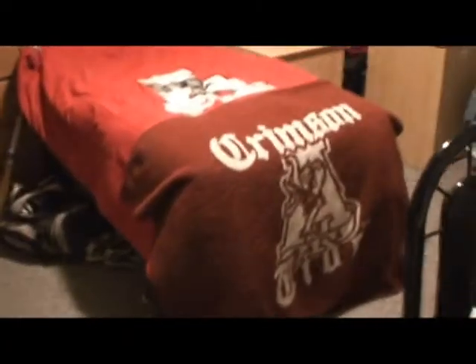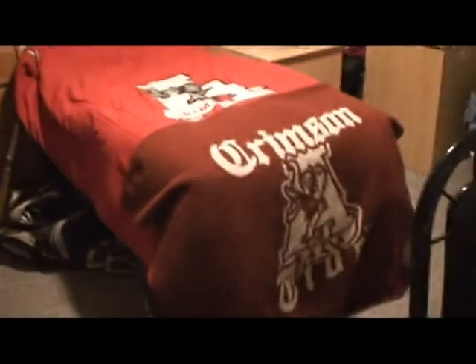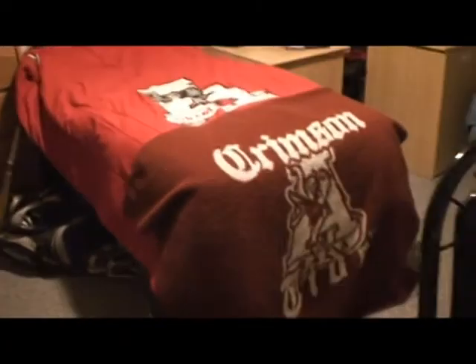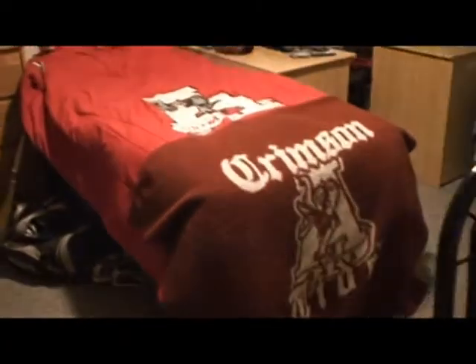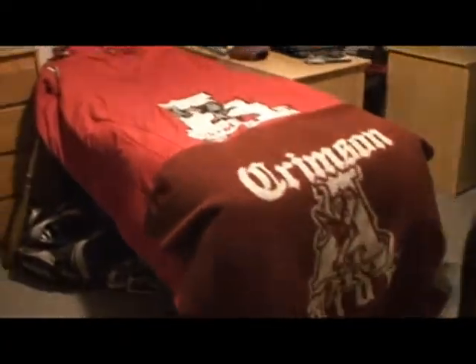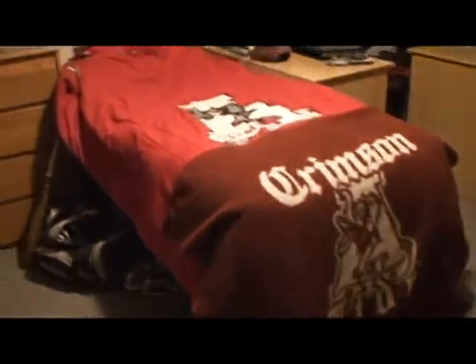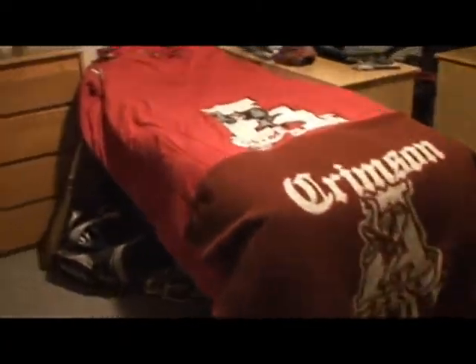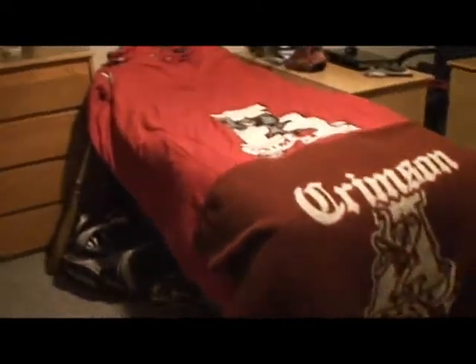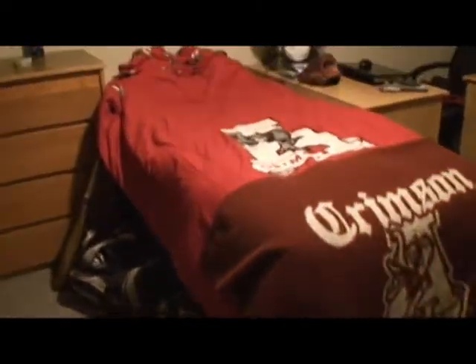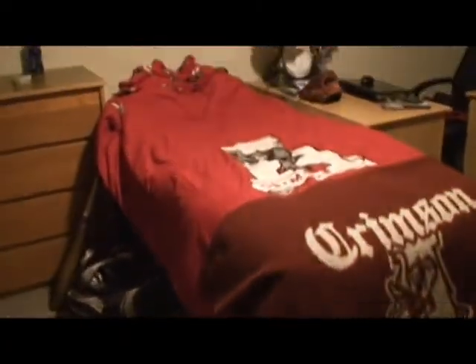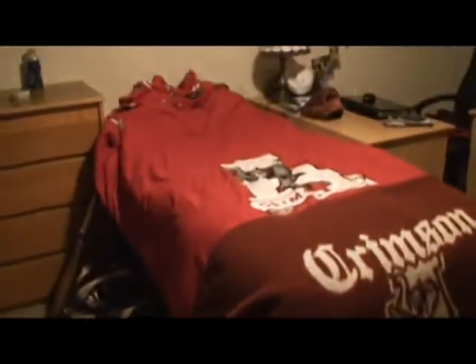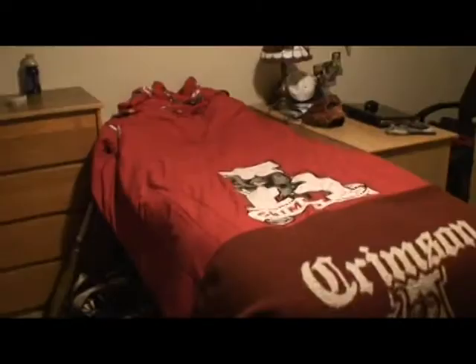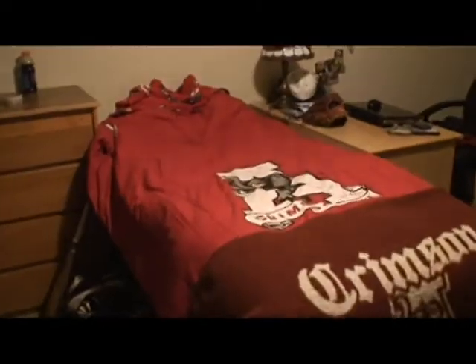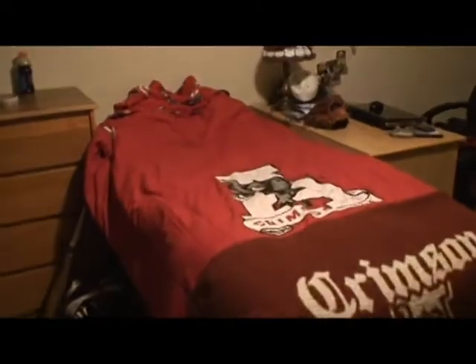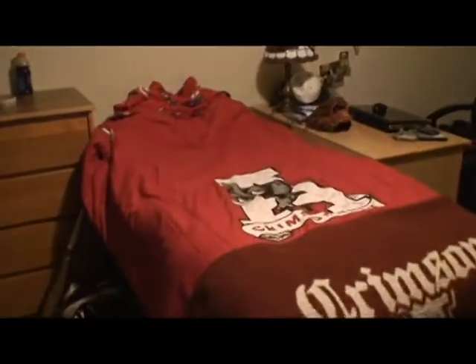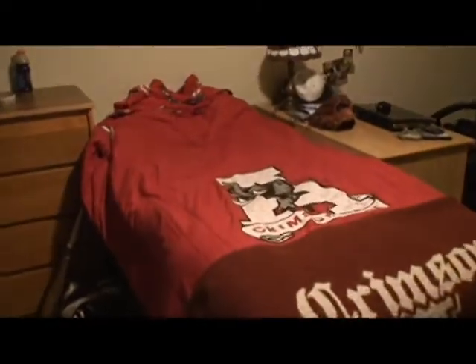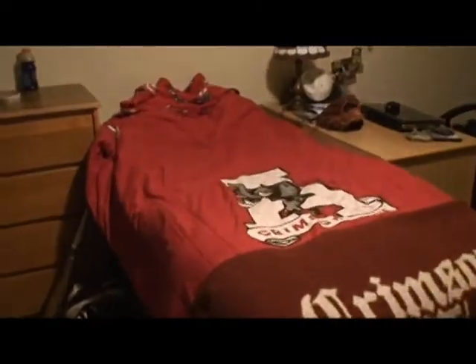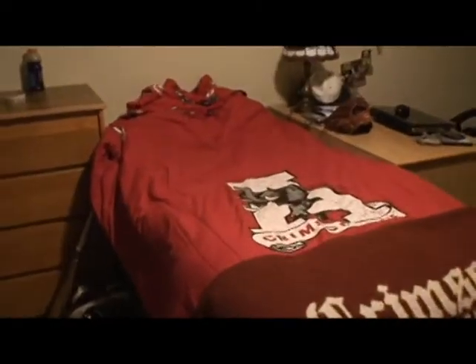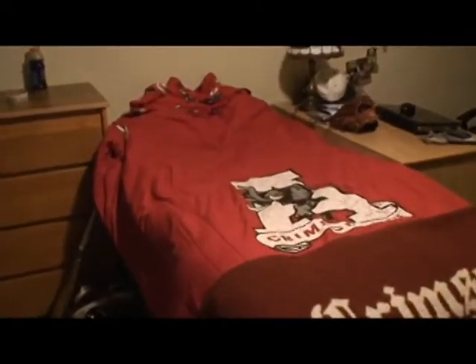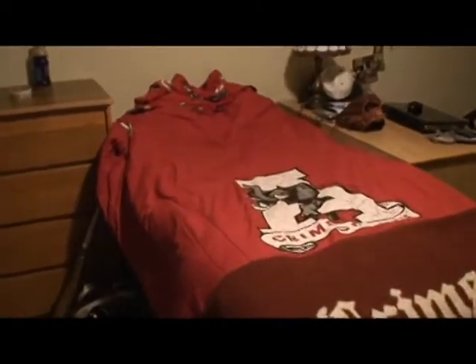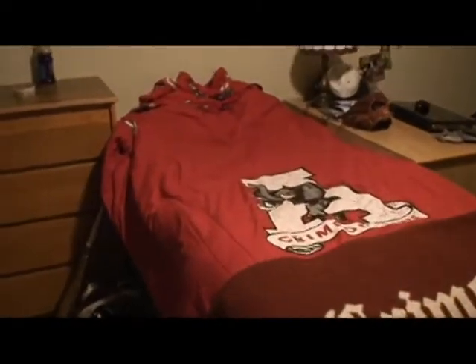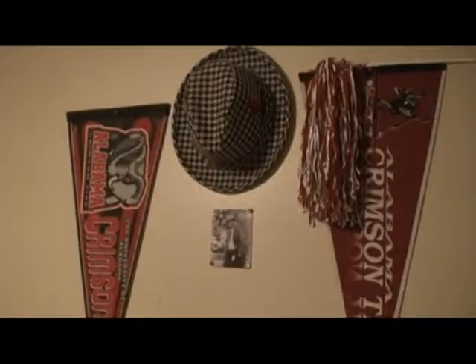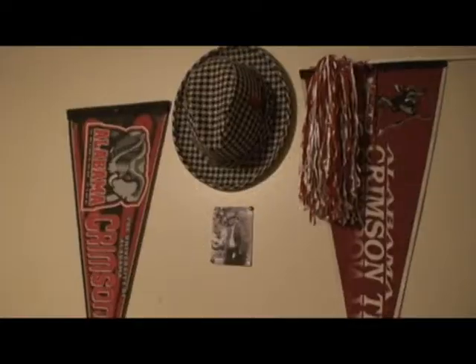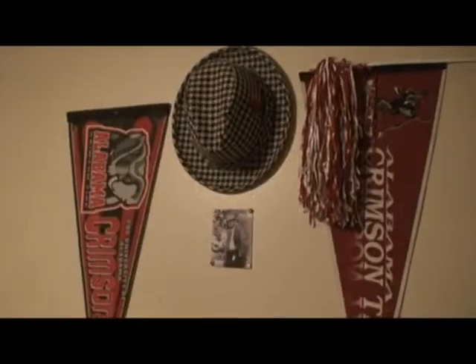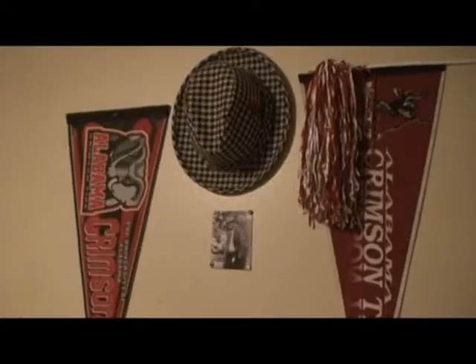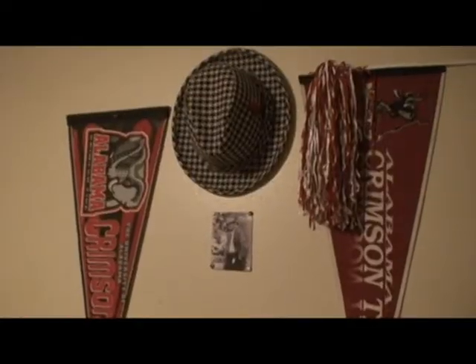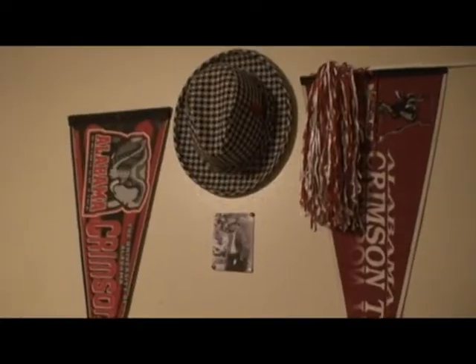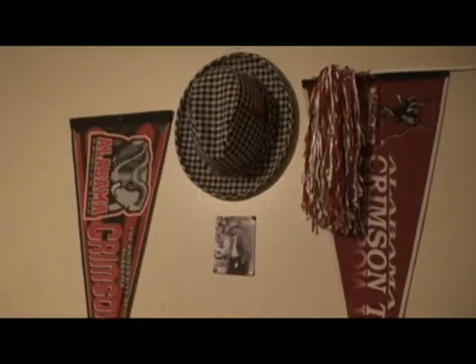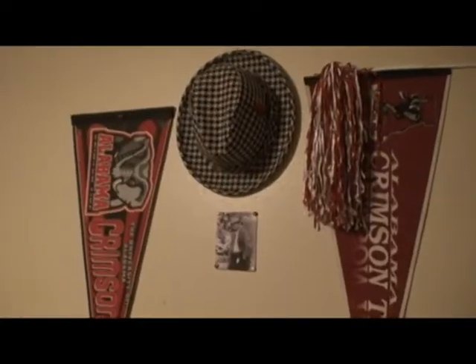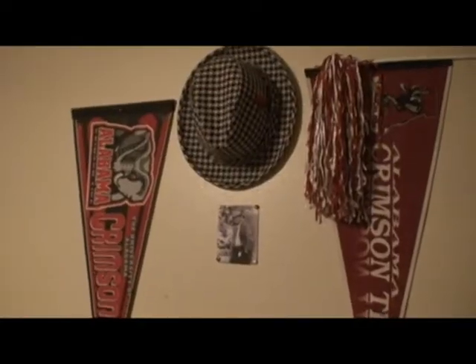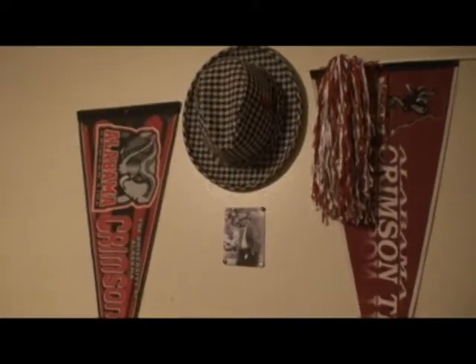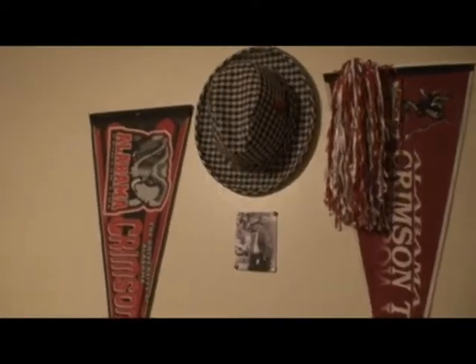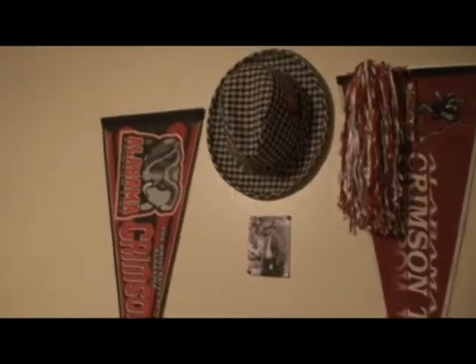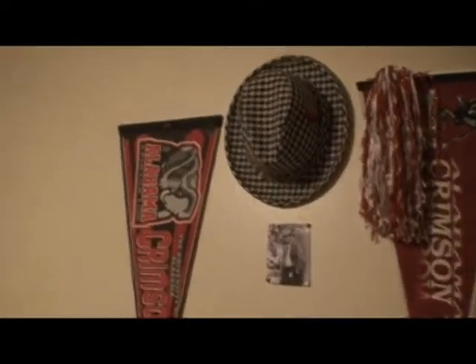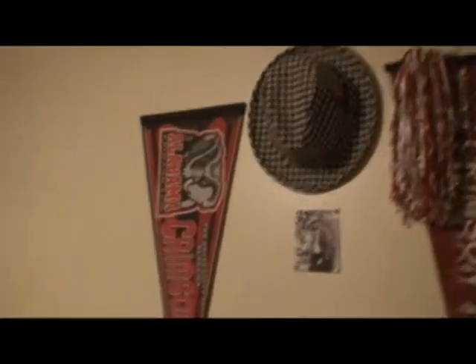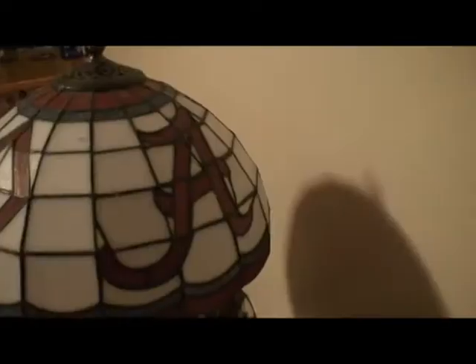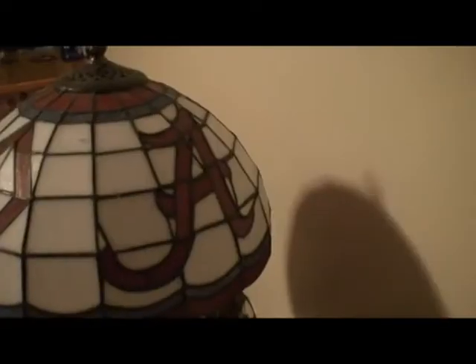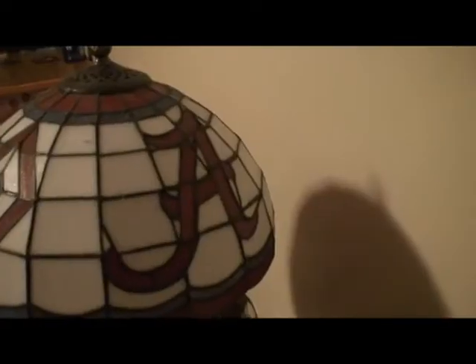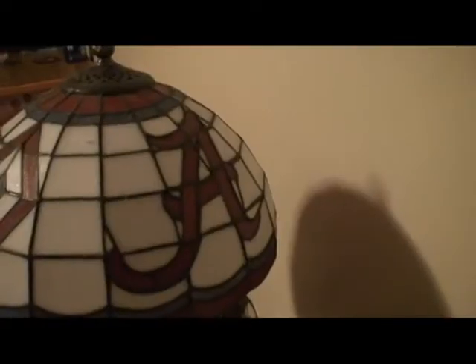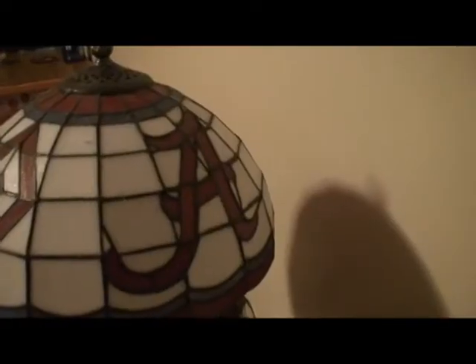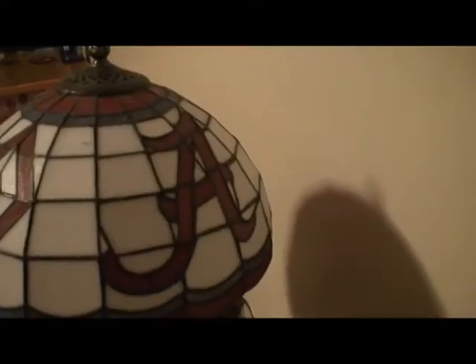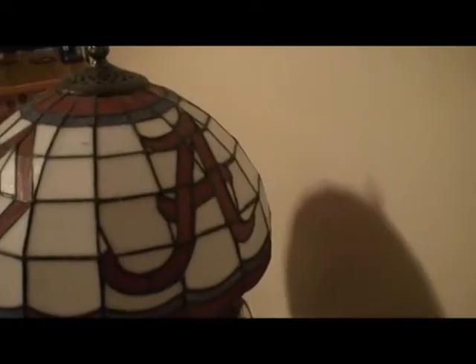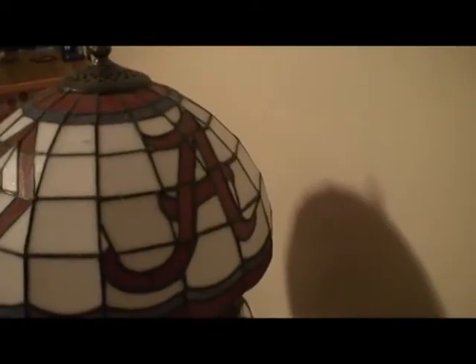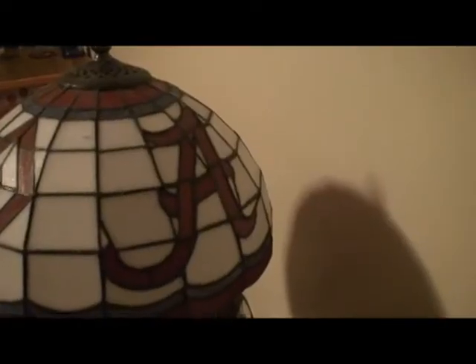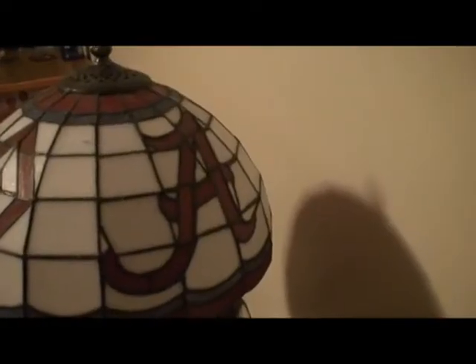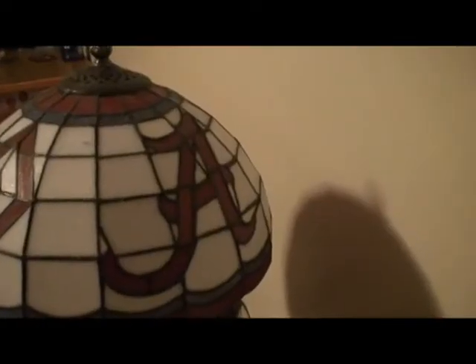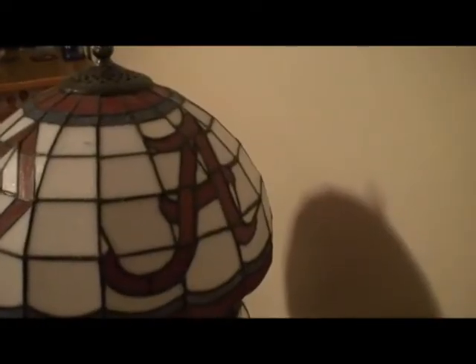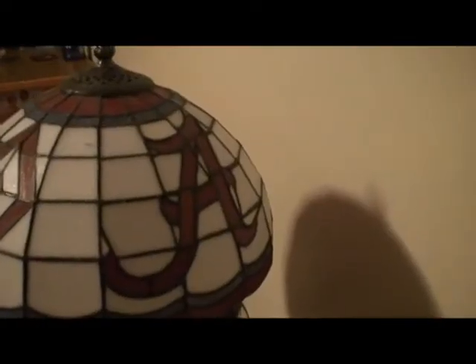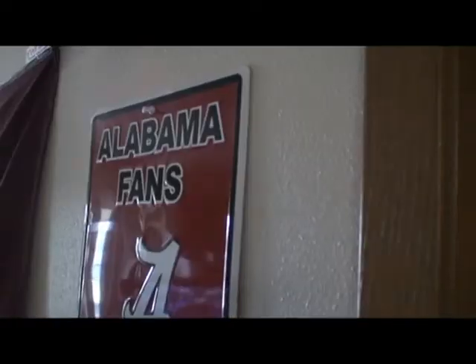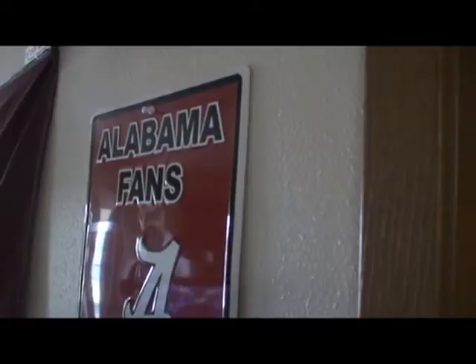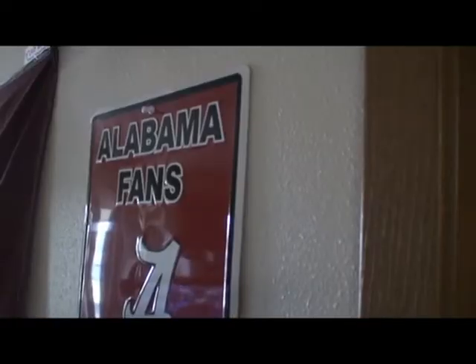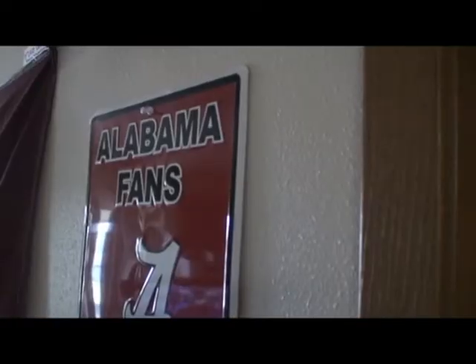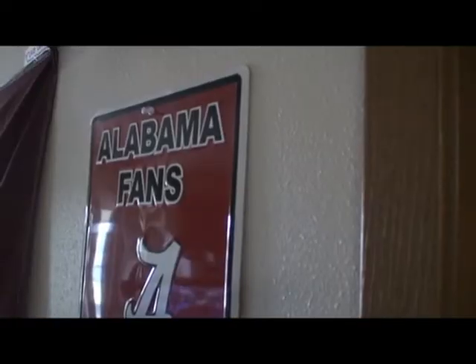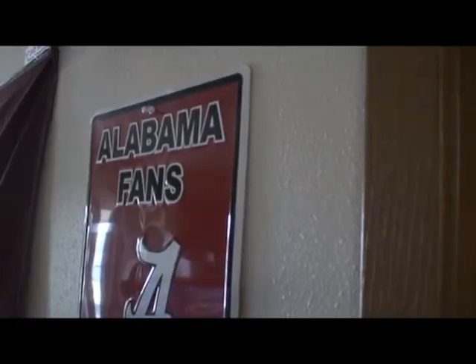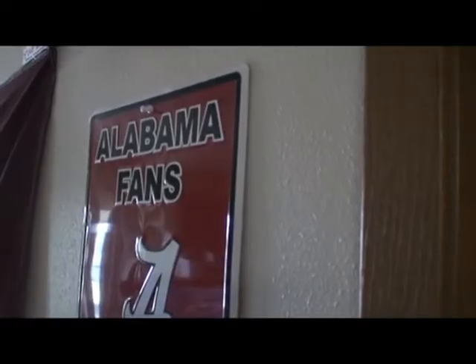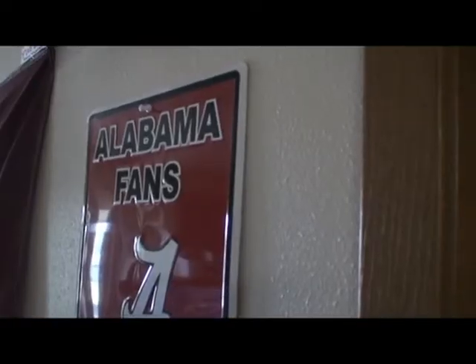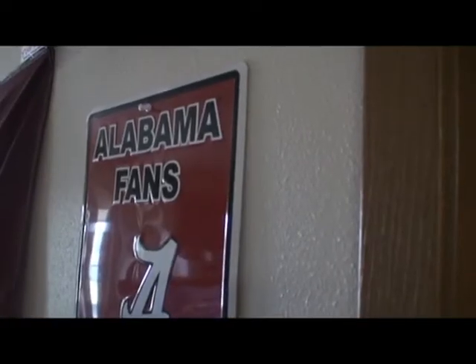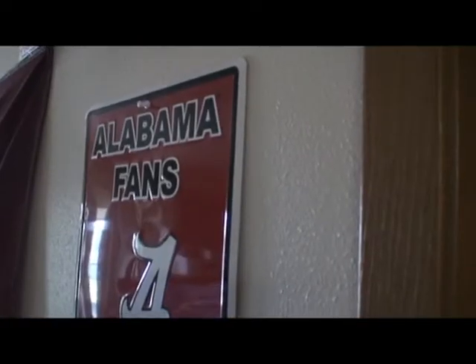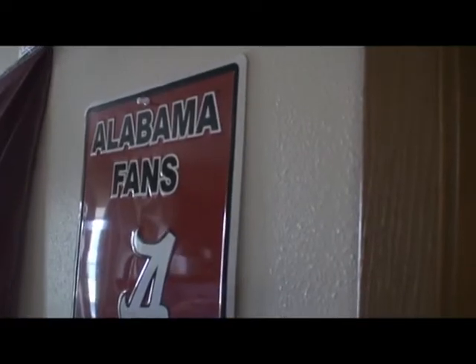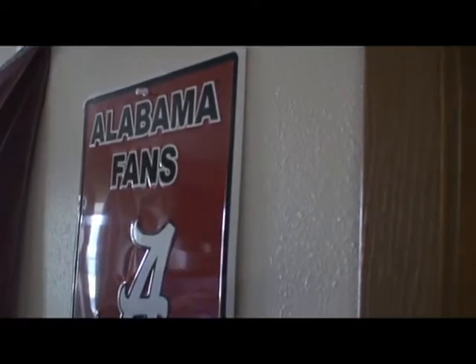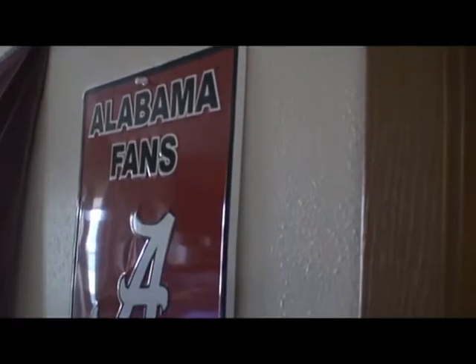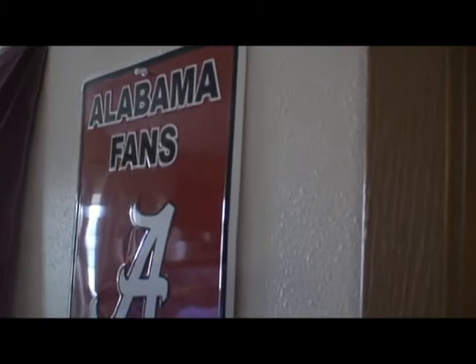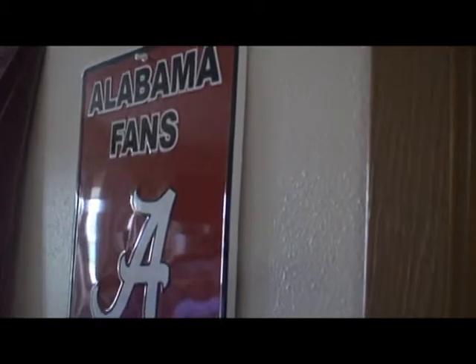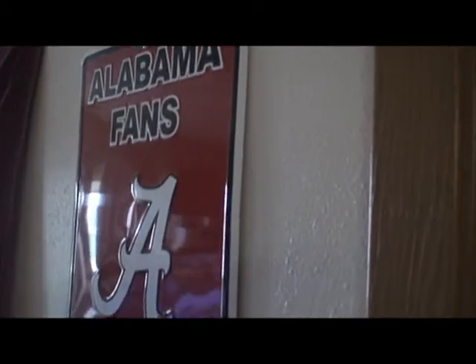Stout has a love for the Alabama Crimson Tide and is not afraid to show it. His entire room is decked out with Alabama memorabilia.